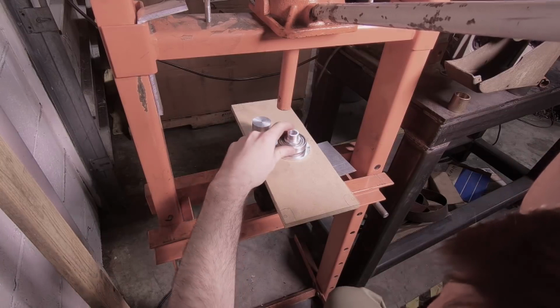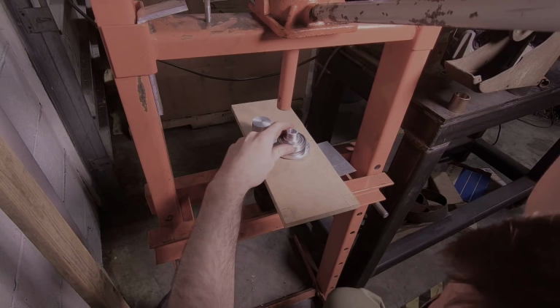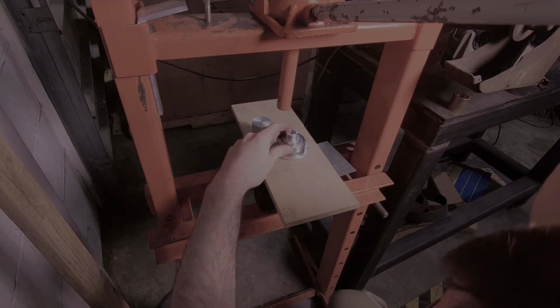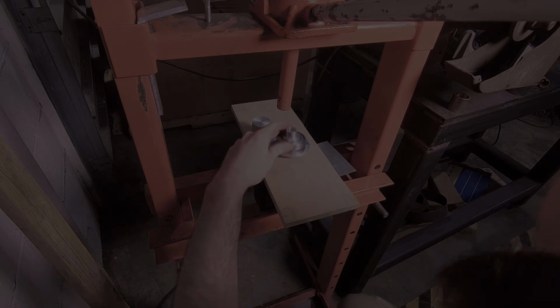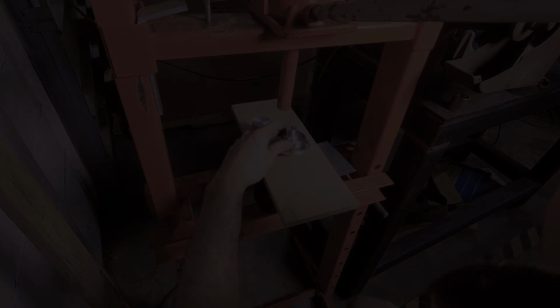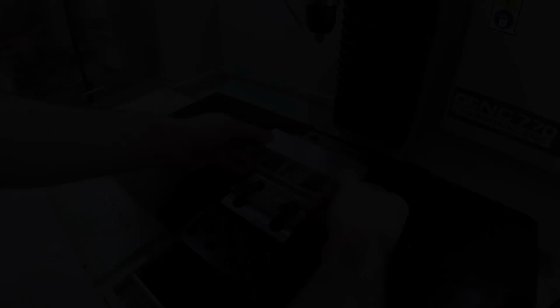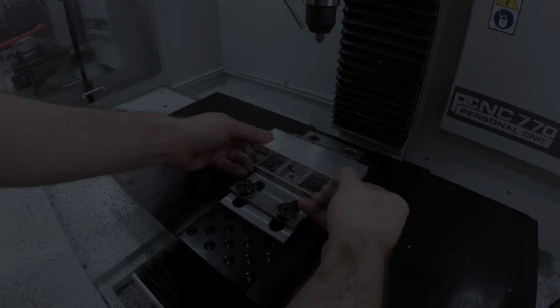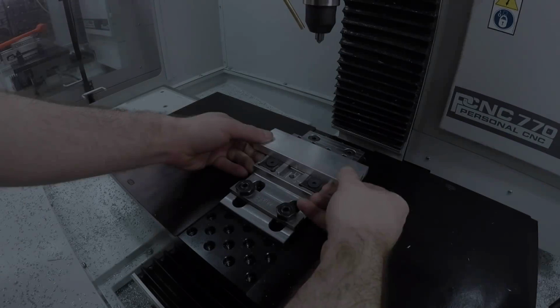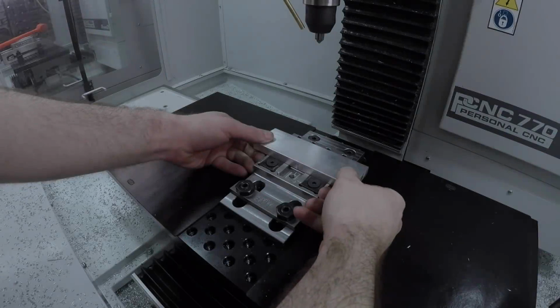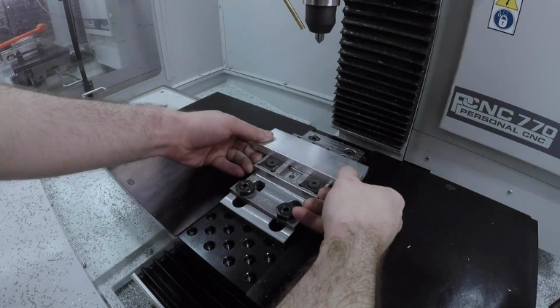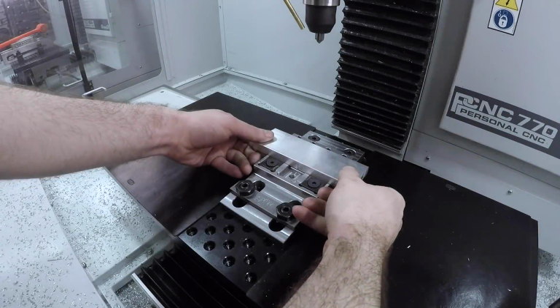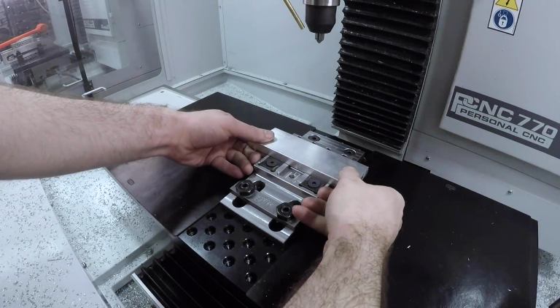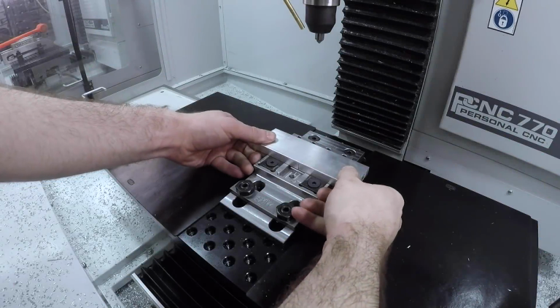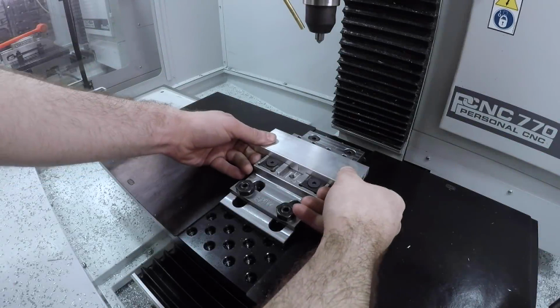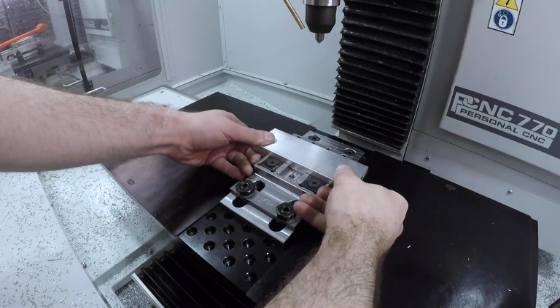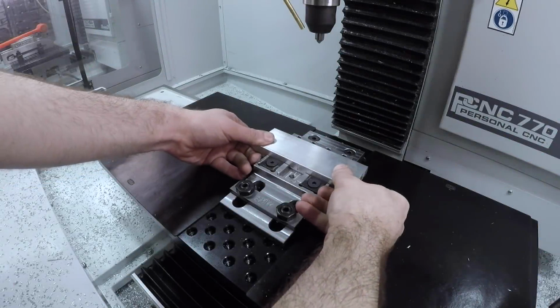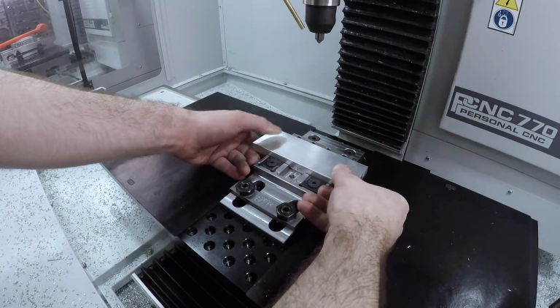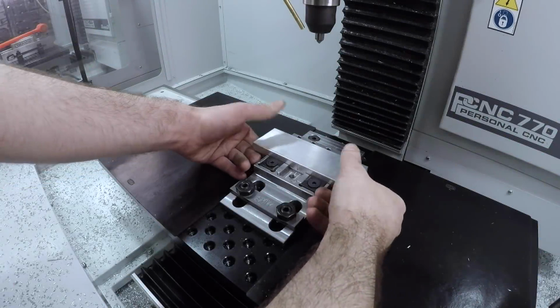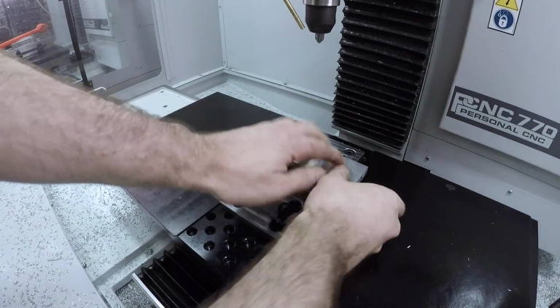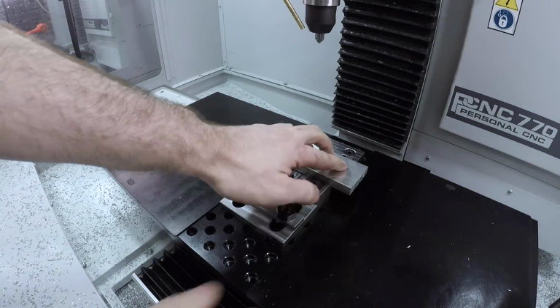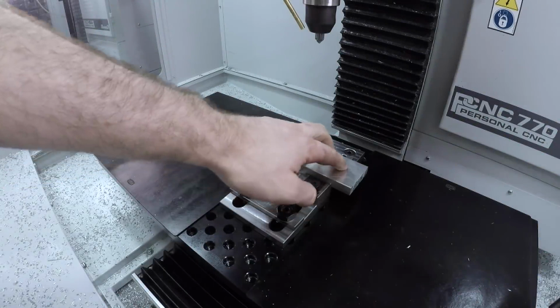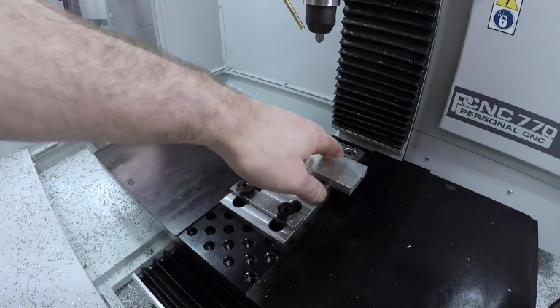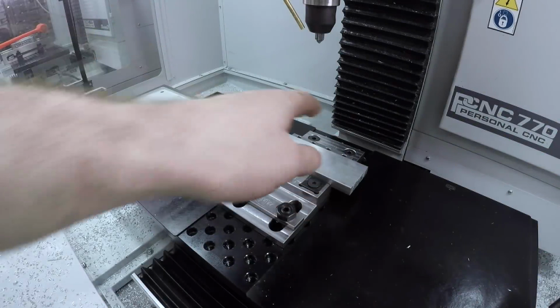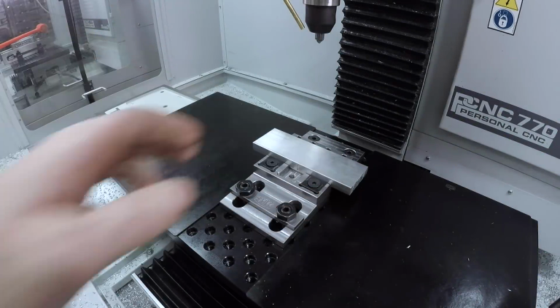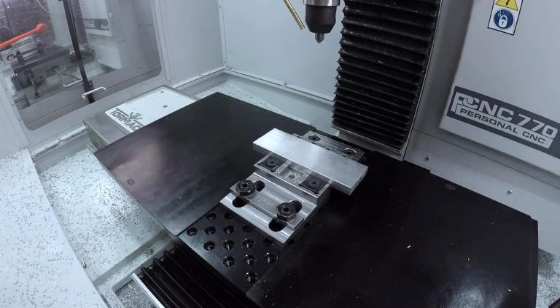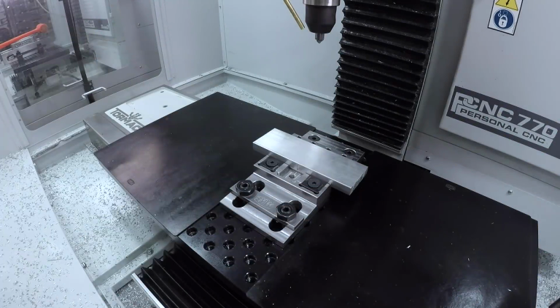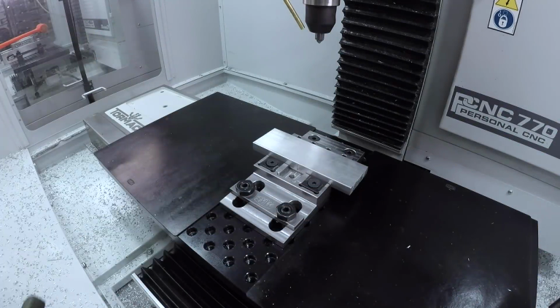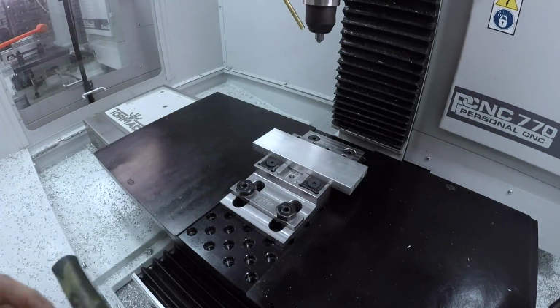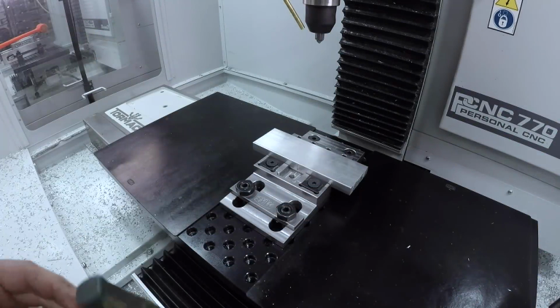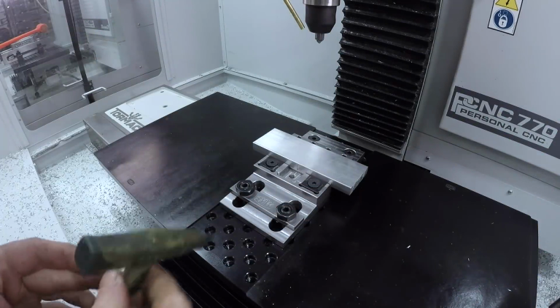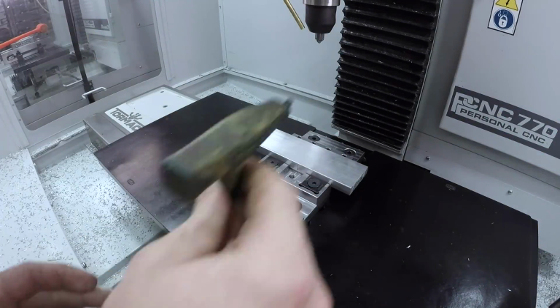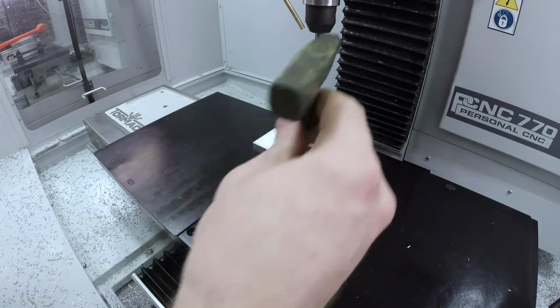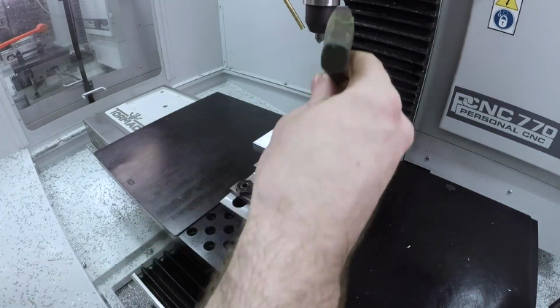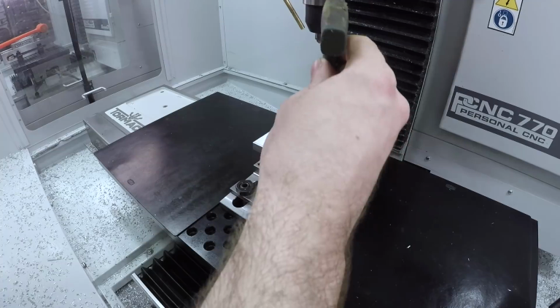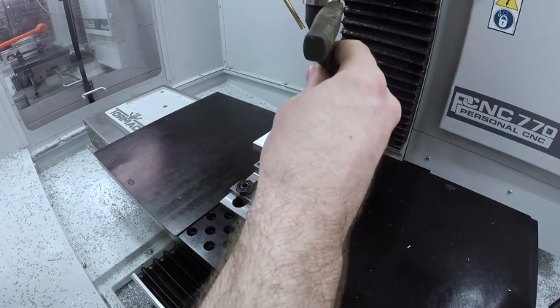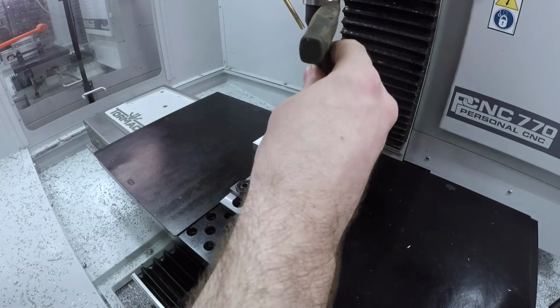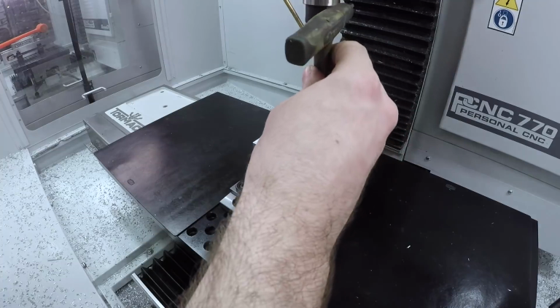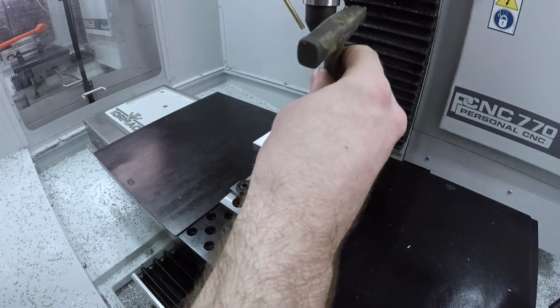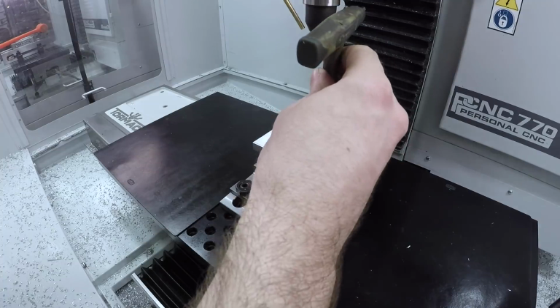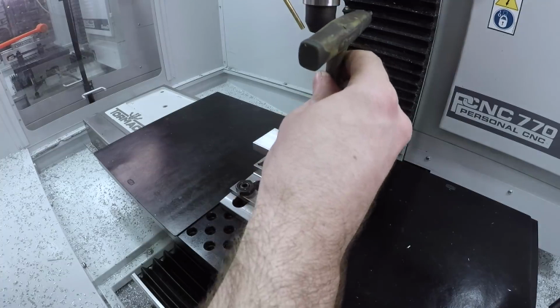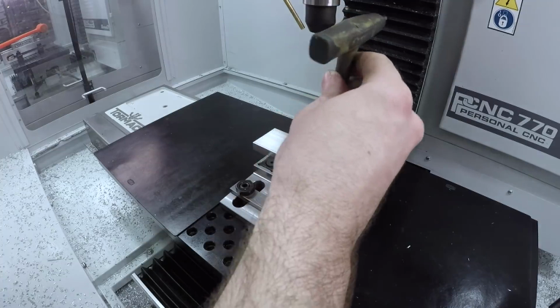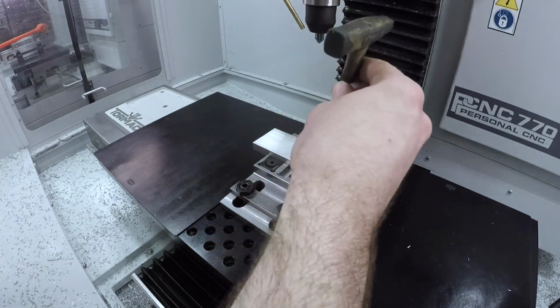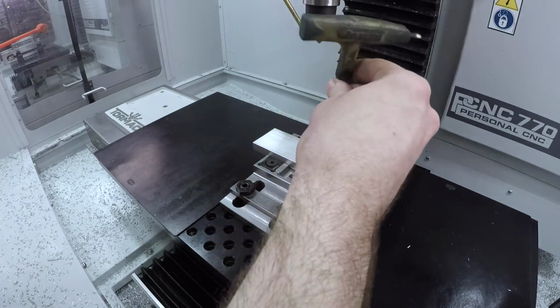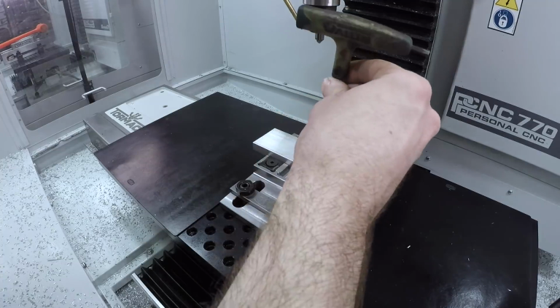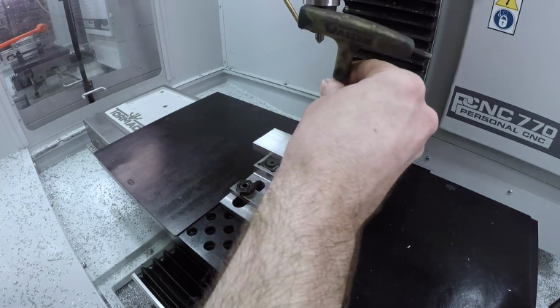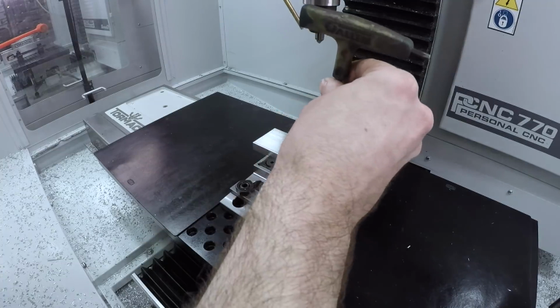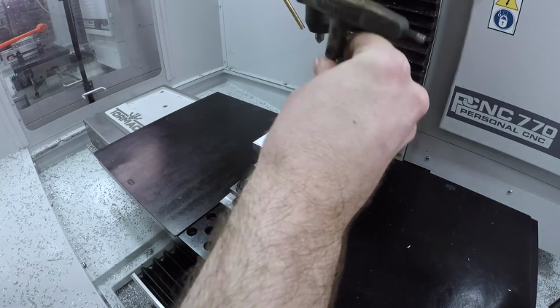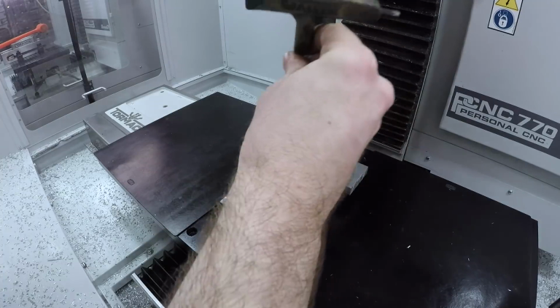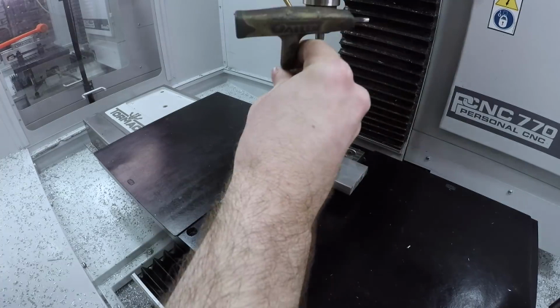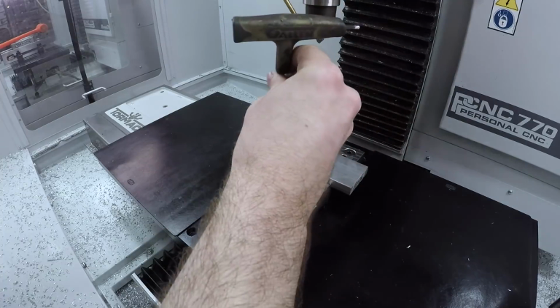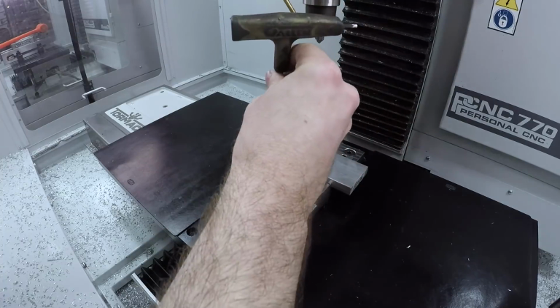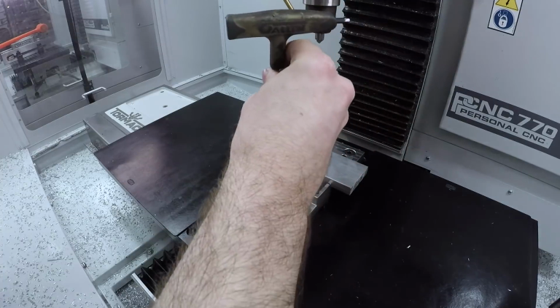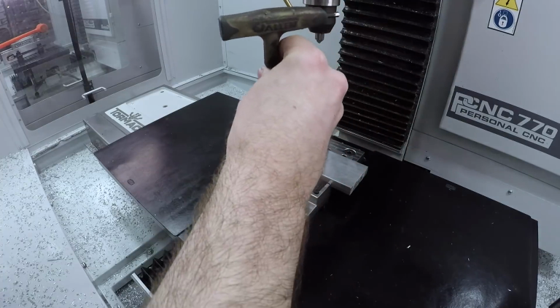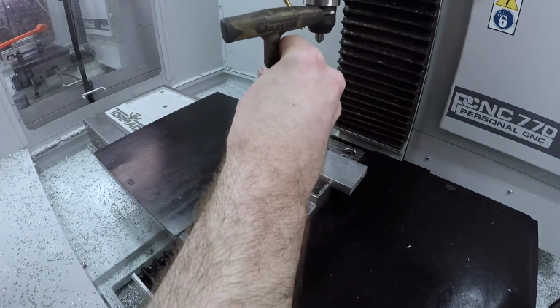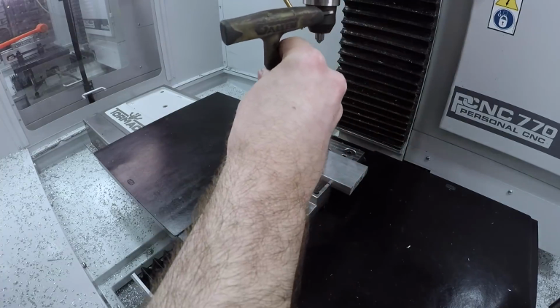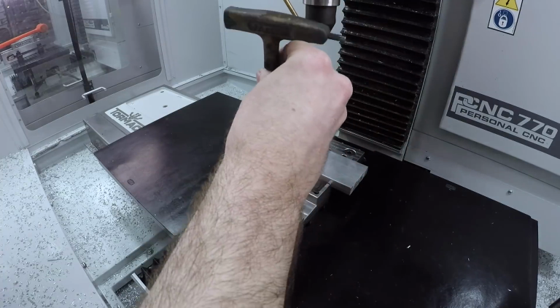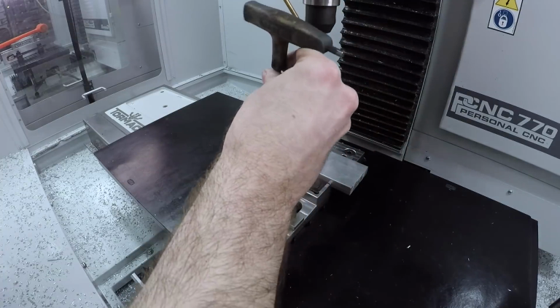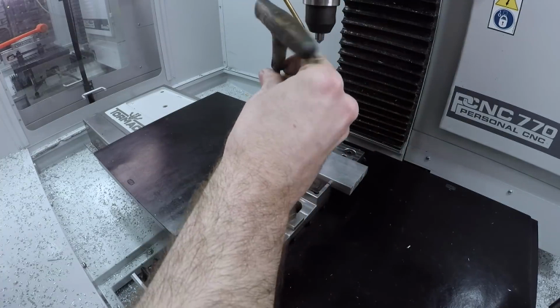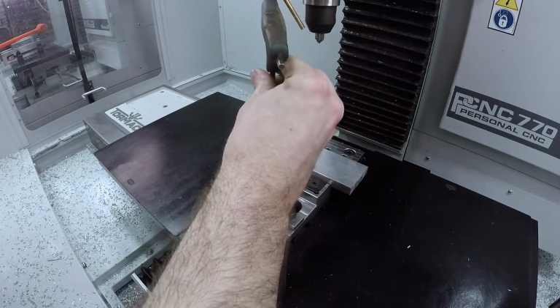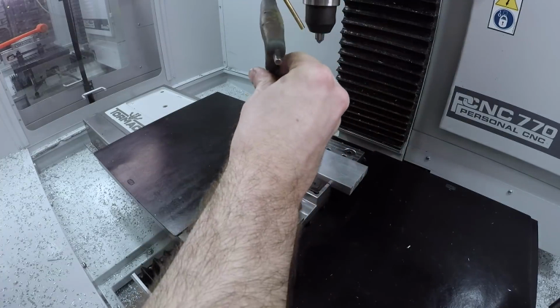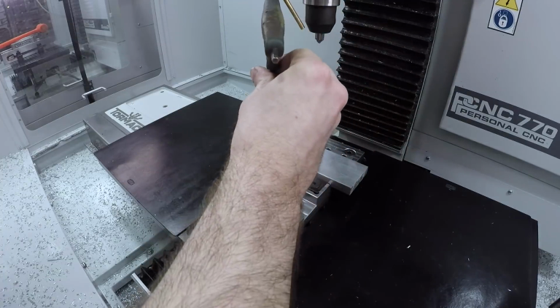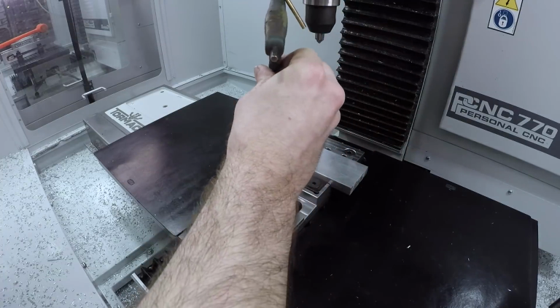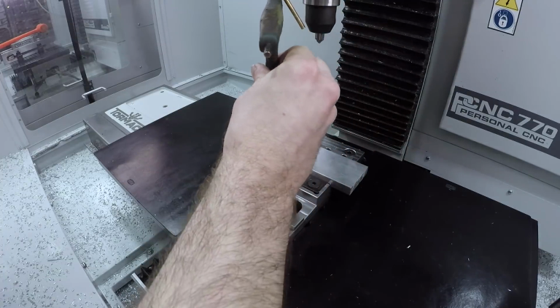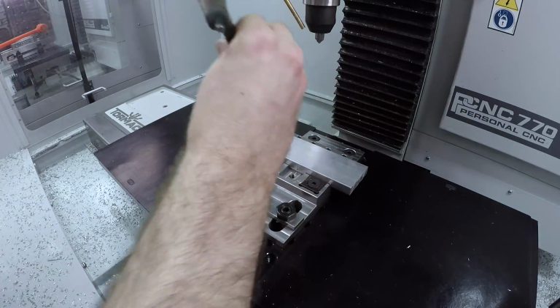And last but not least, mod vising some stock to make our two end supports.